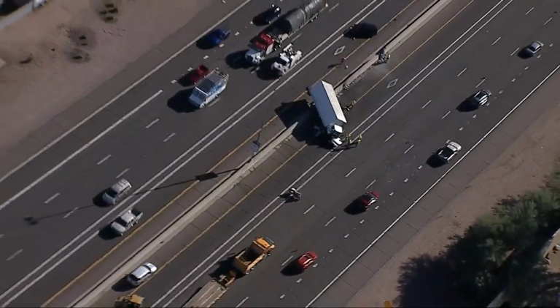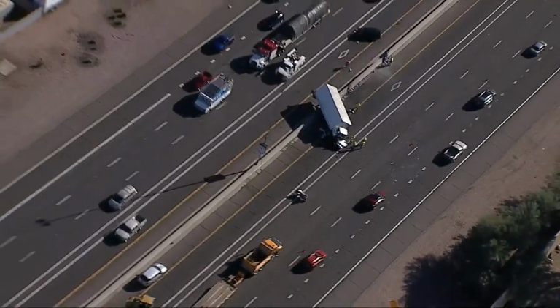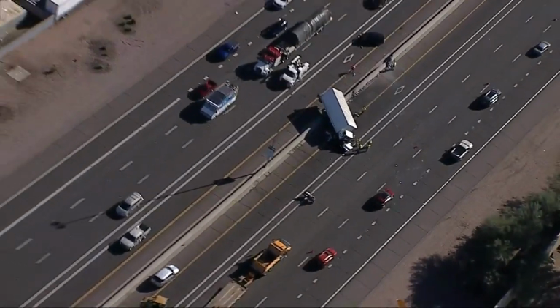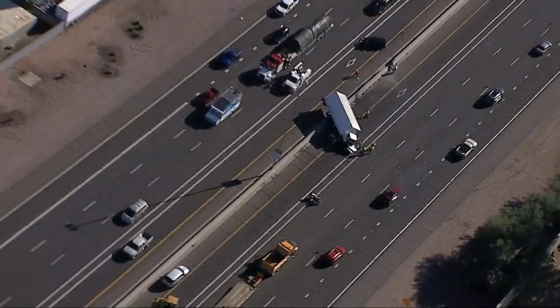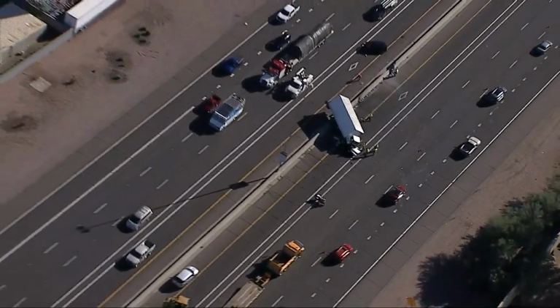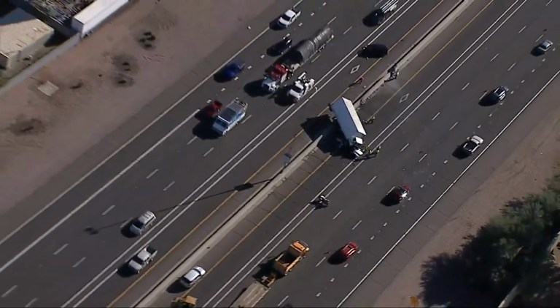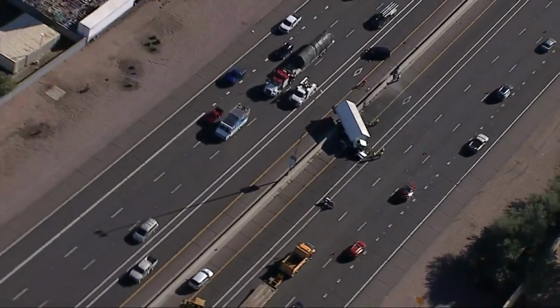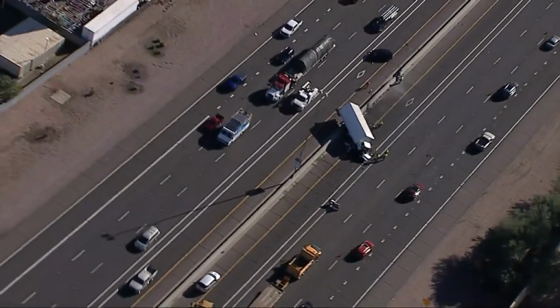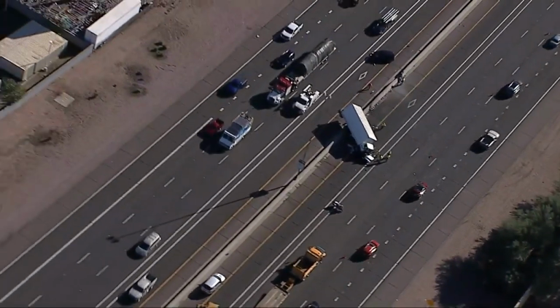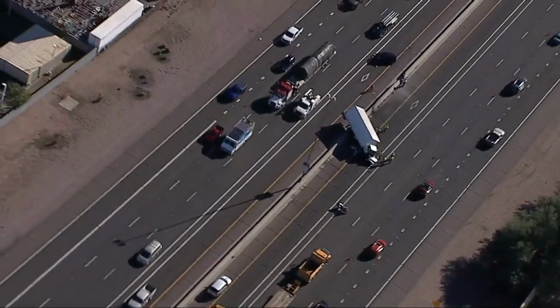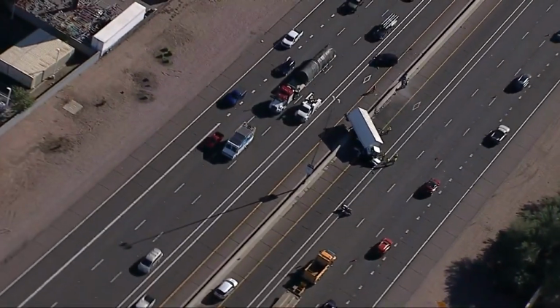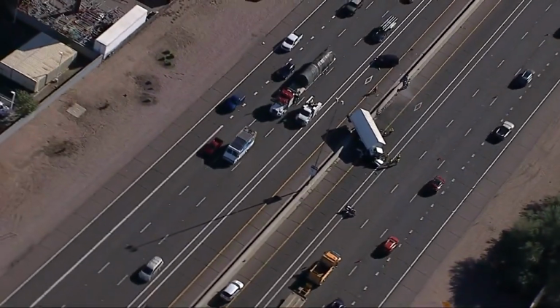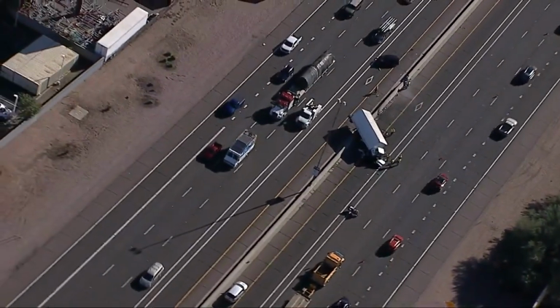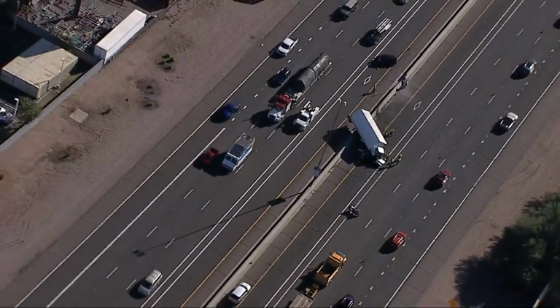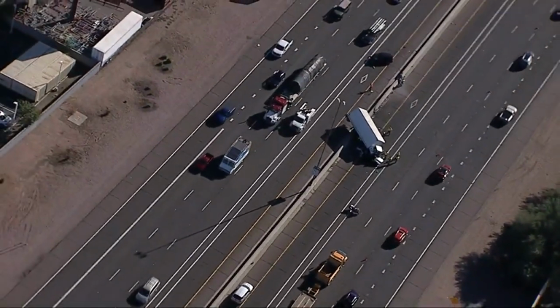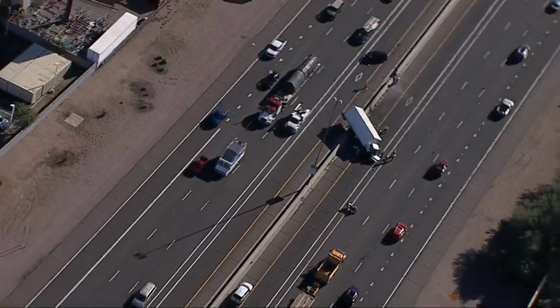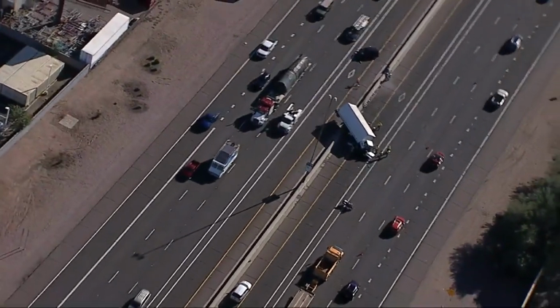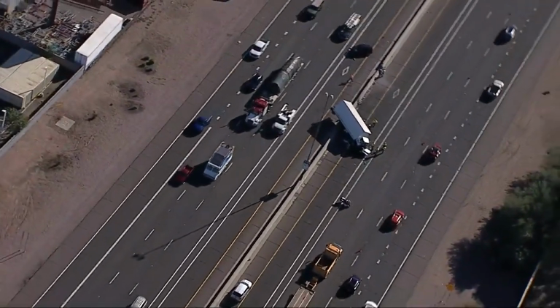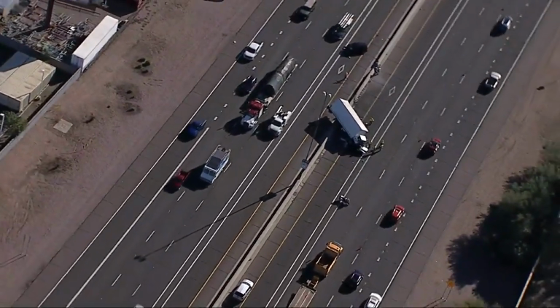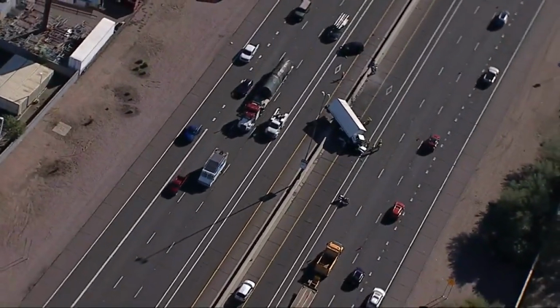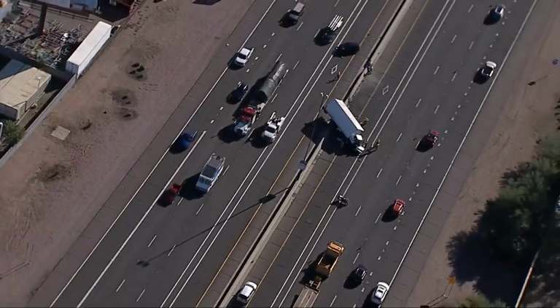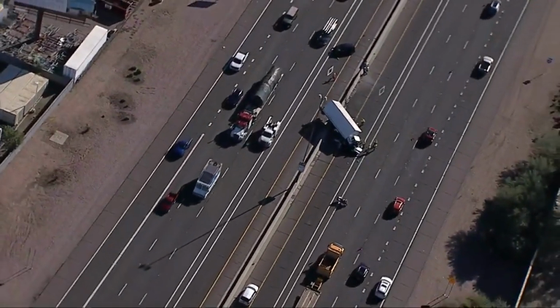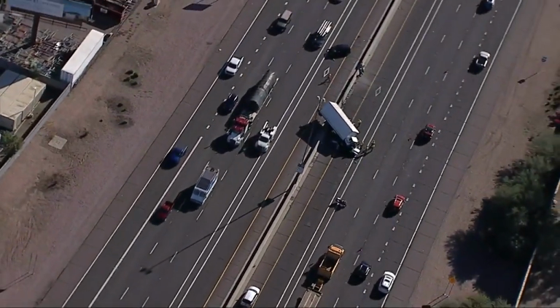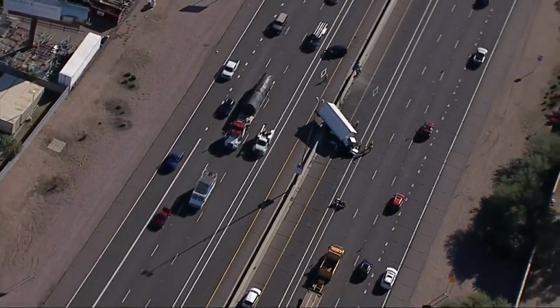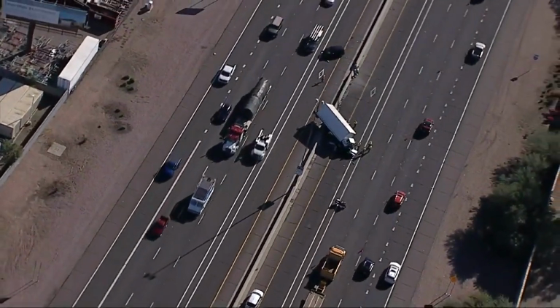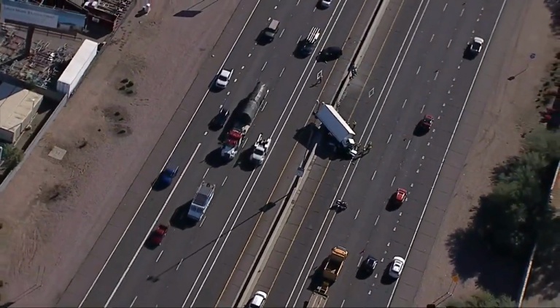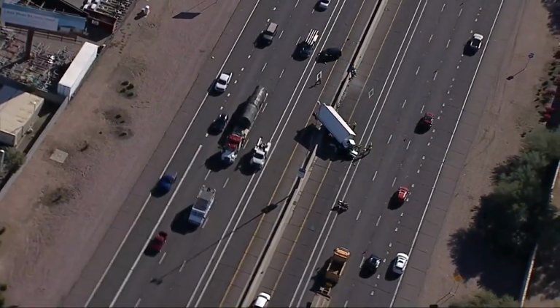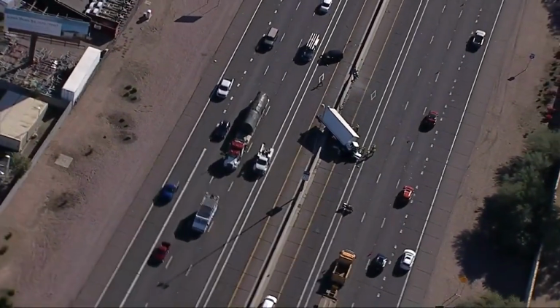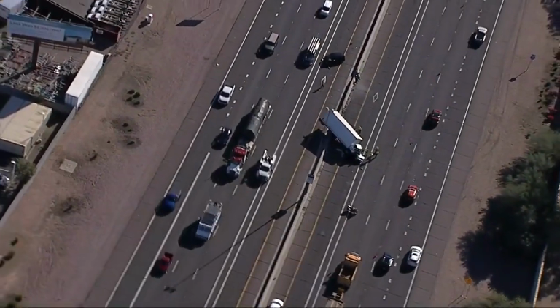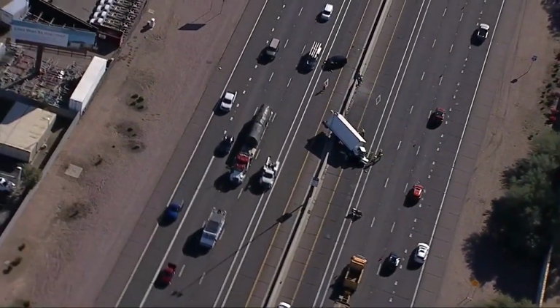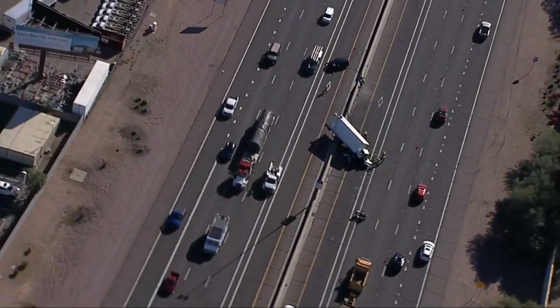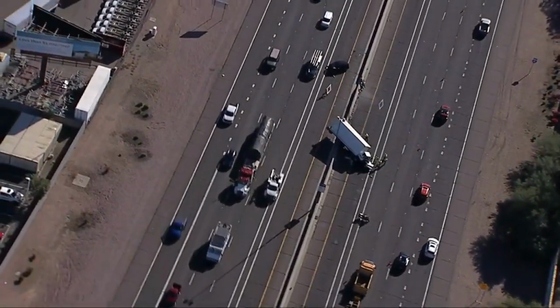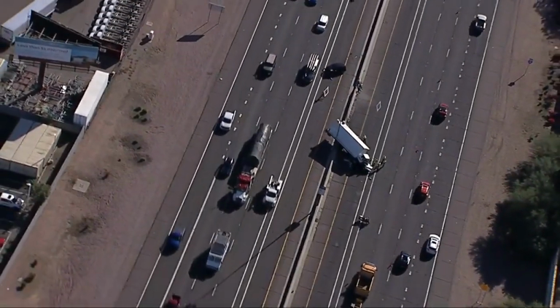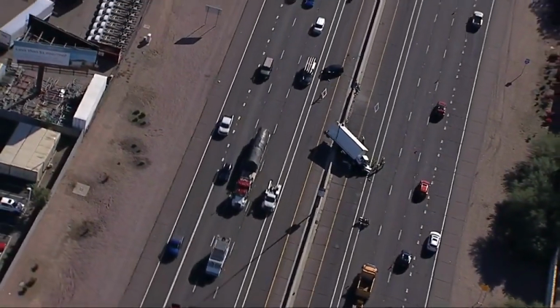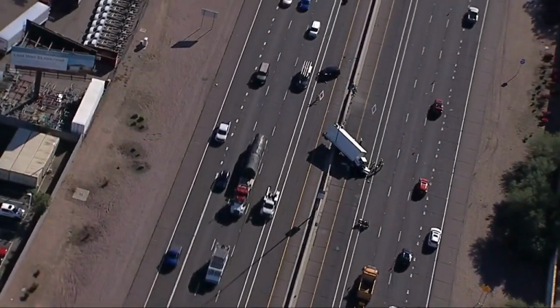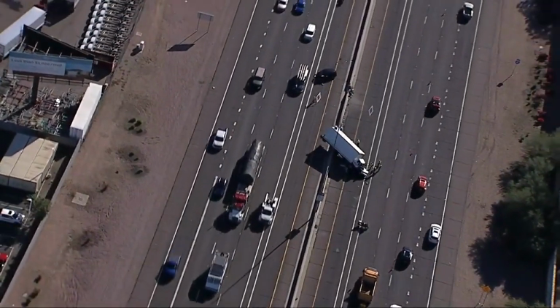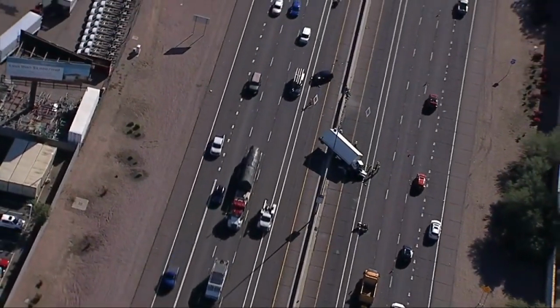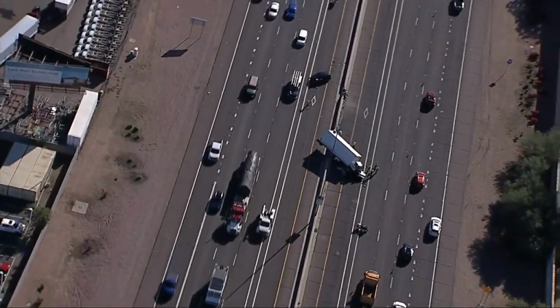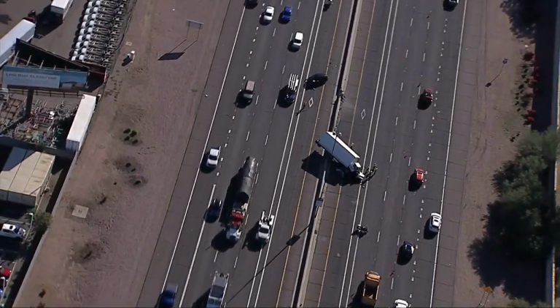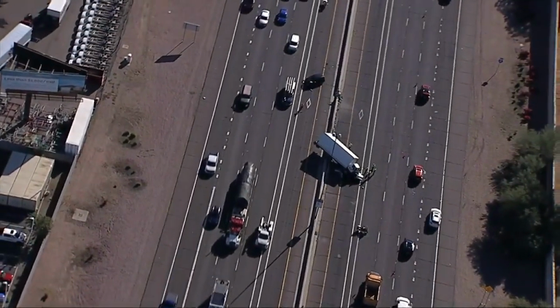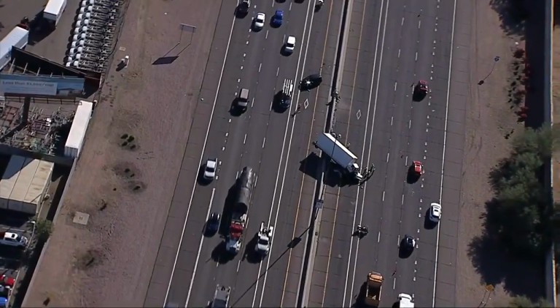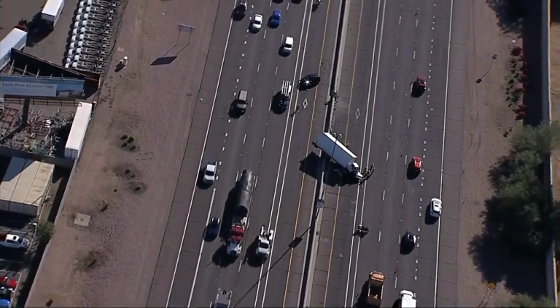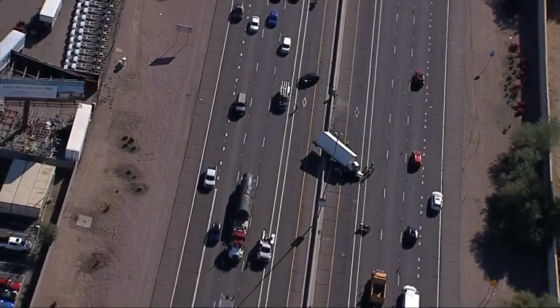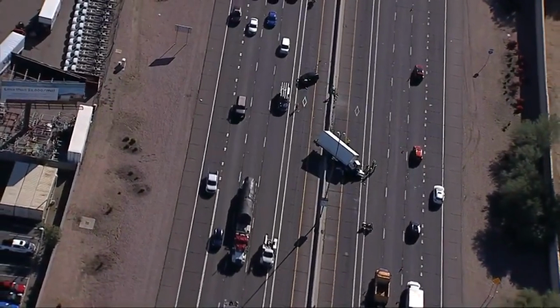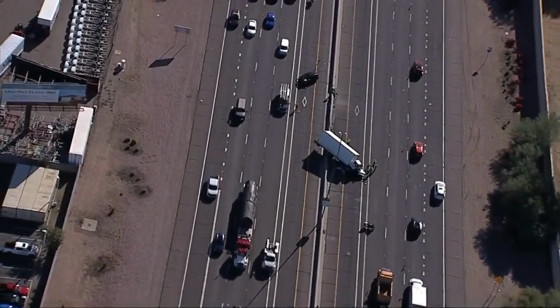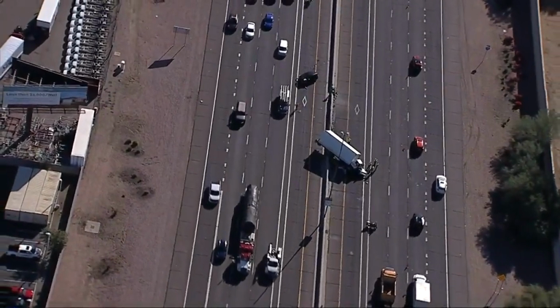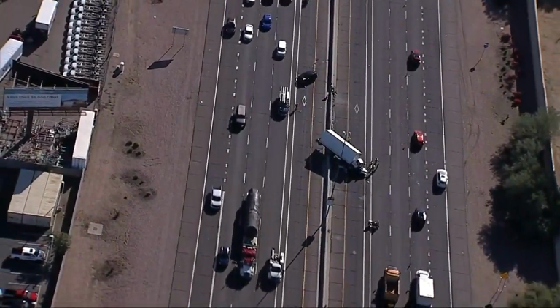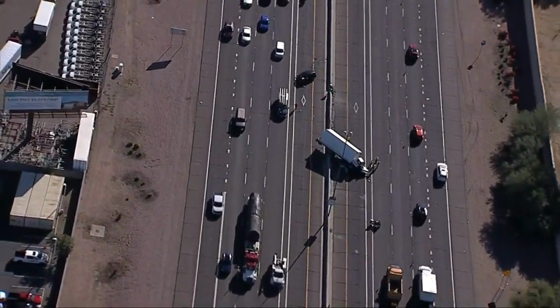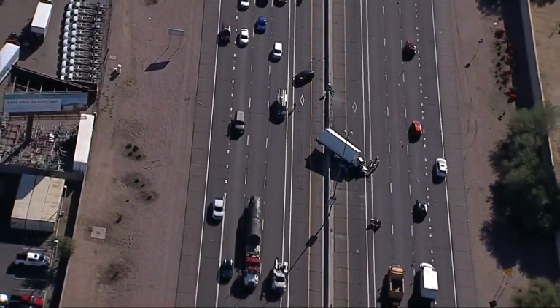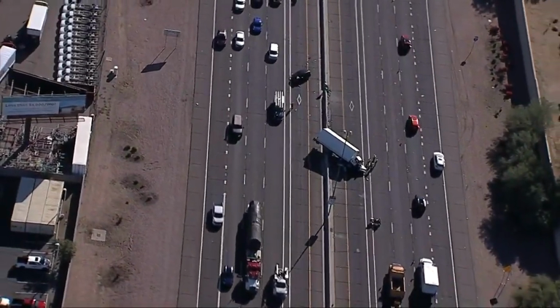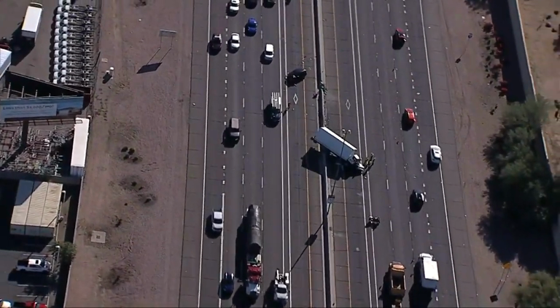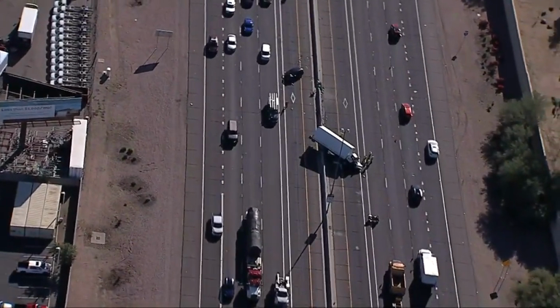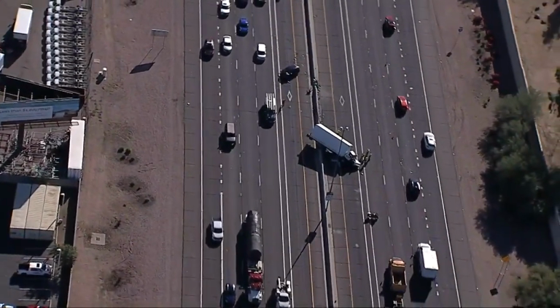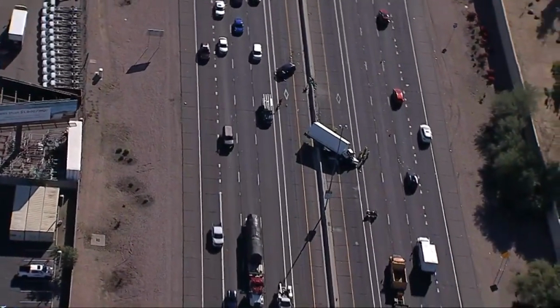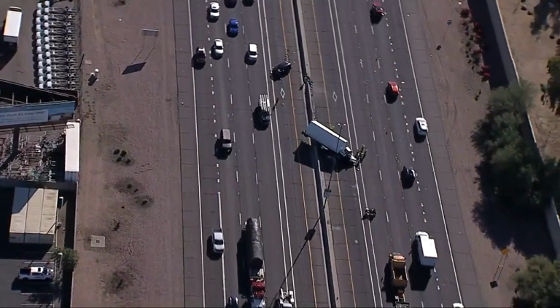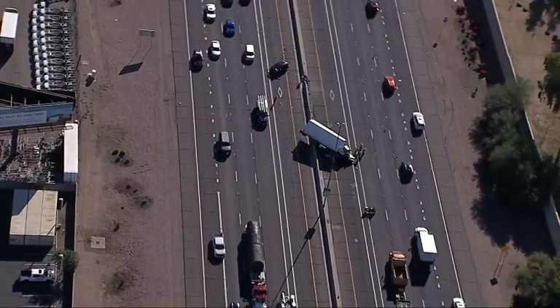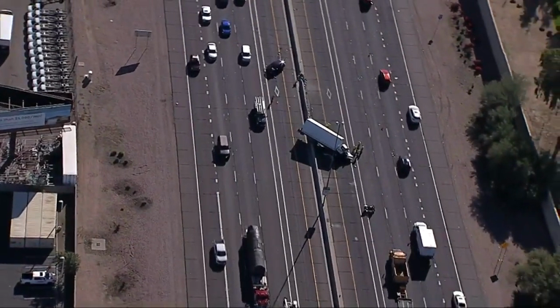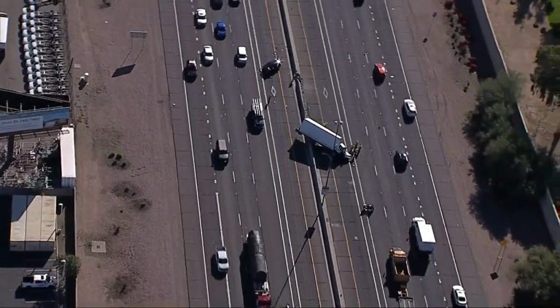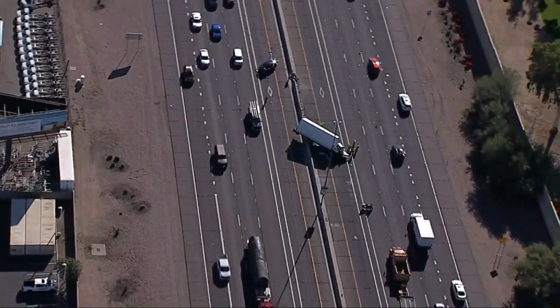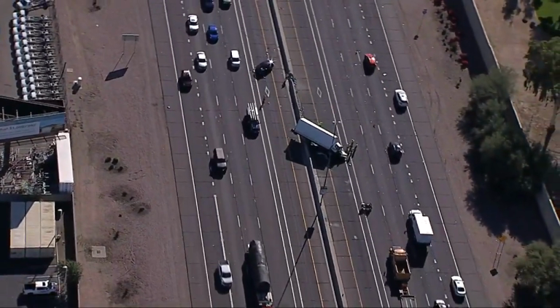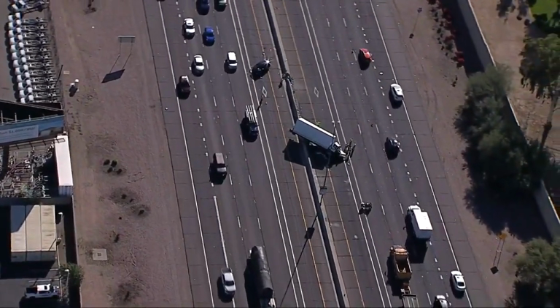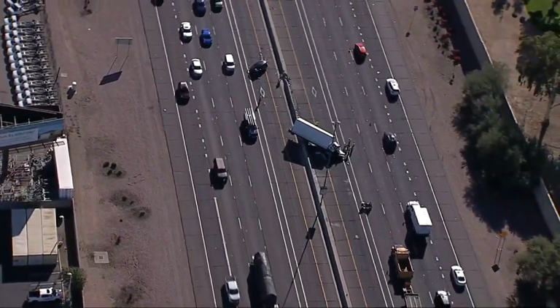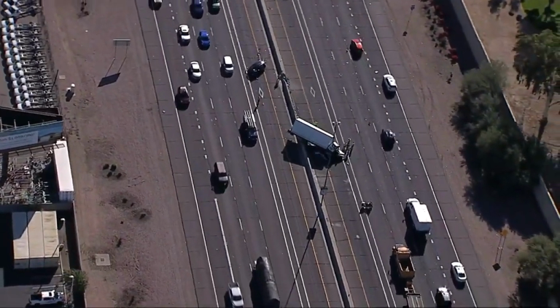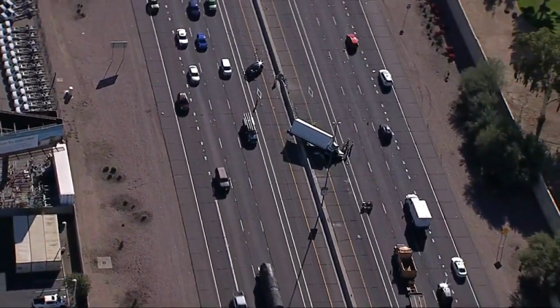So that's the only information we have right now — this box truck high-centered on the median here, down by Elliot and Warner Road off the I-10.